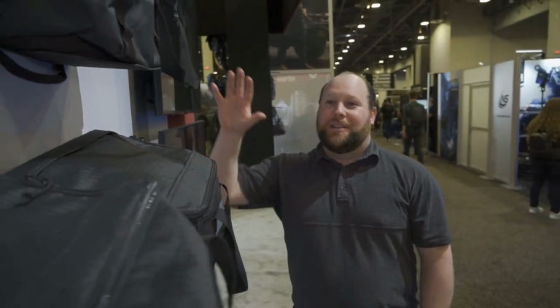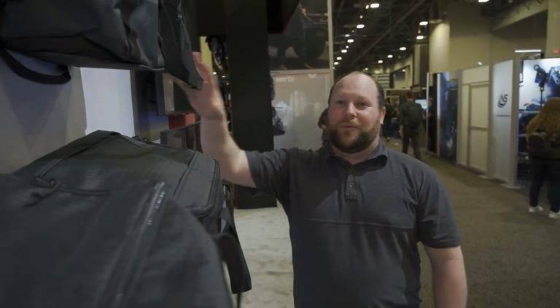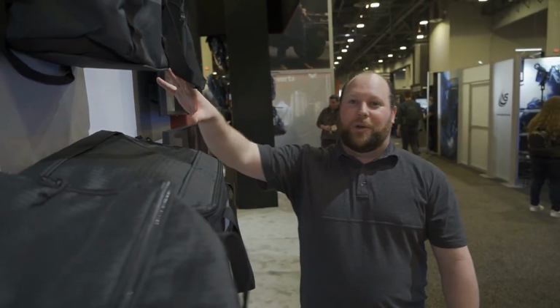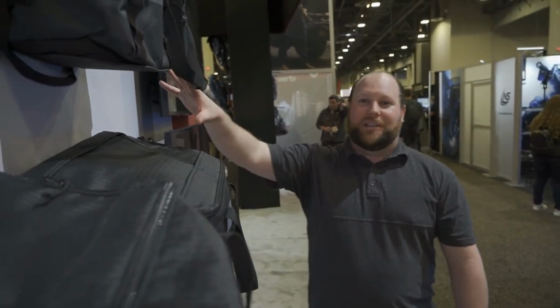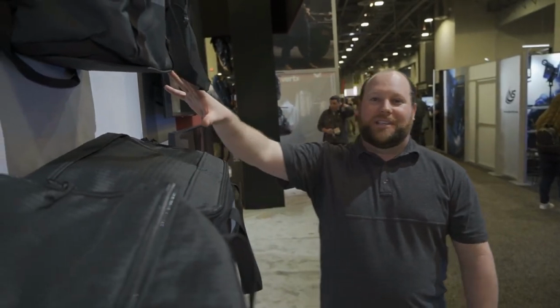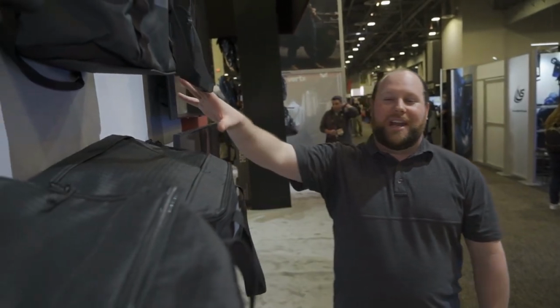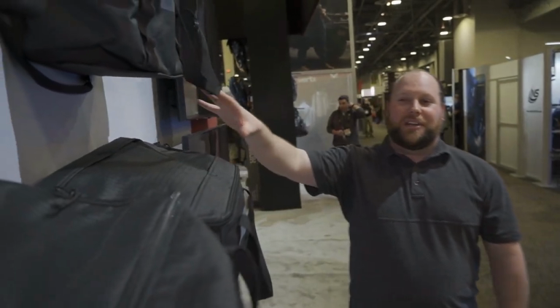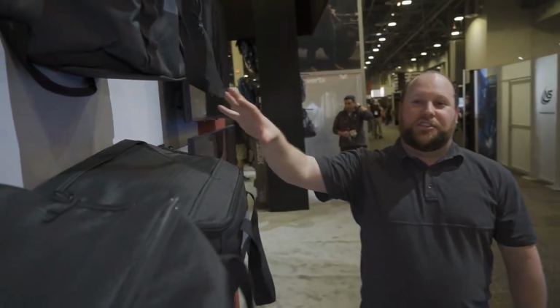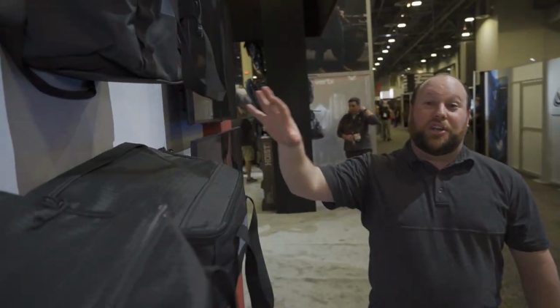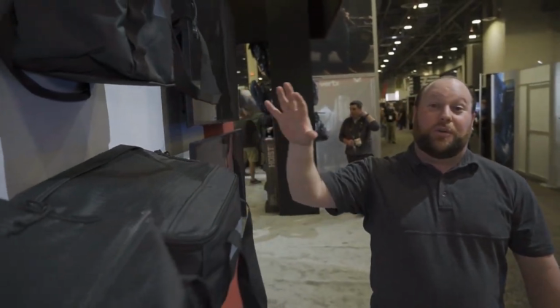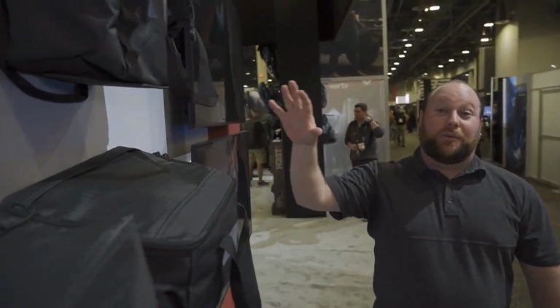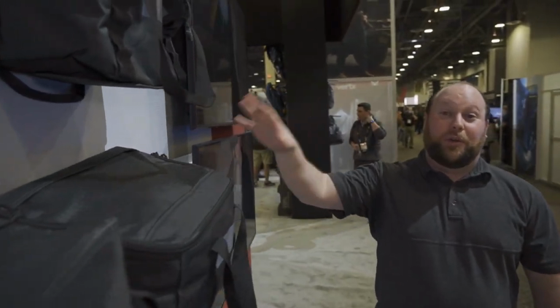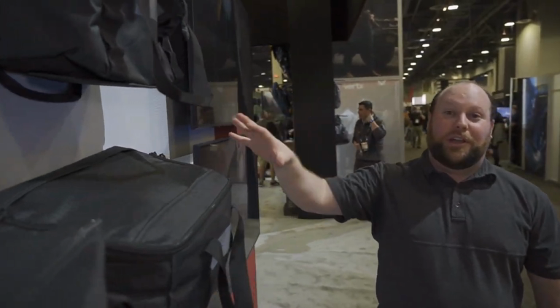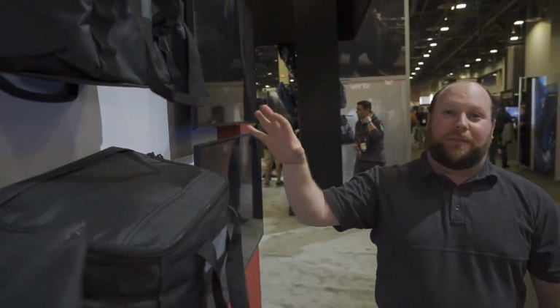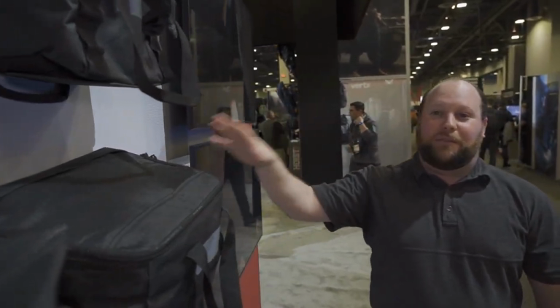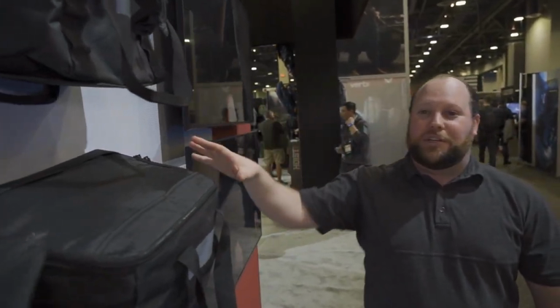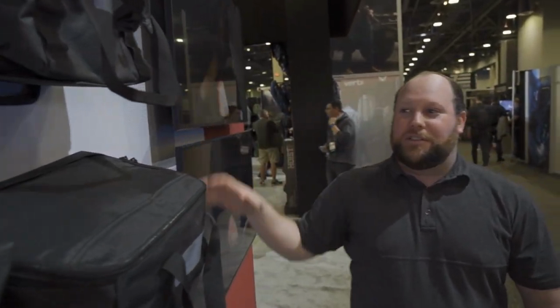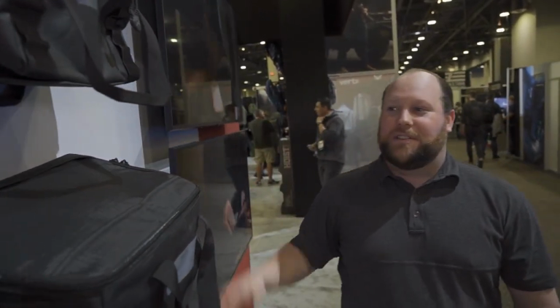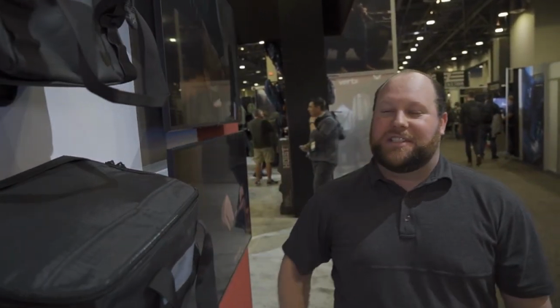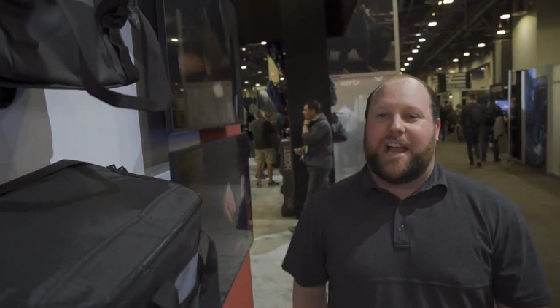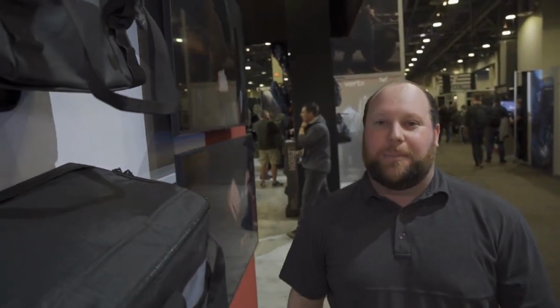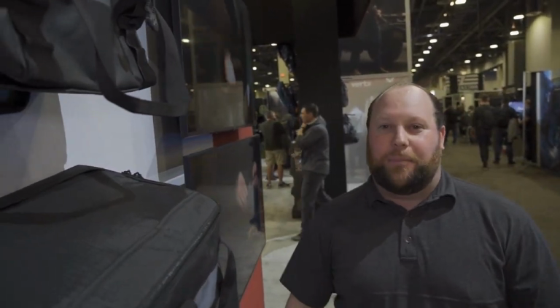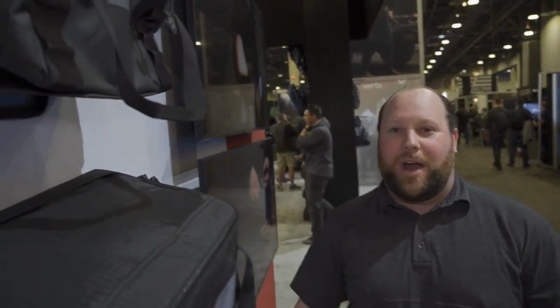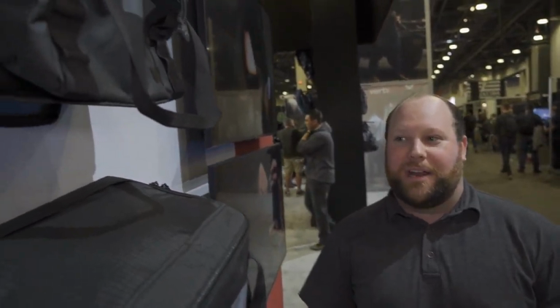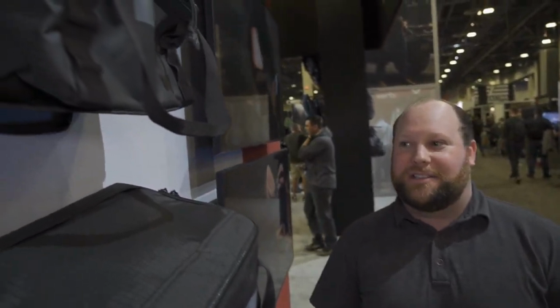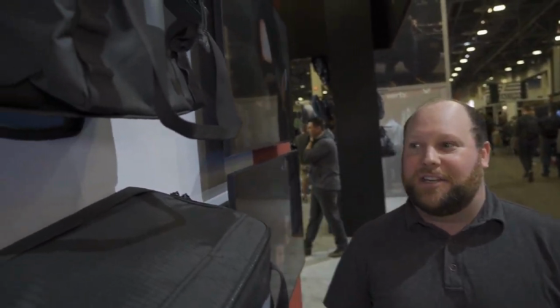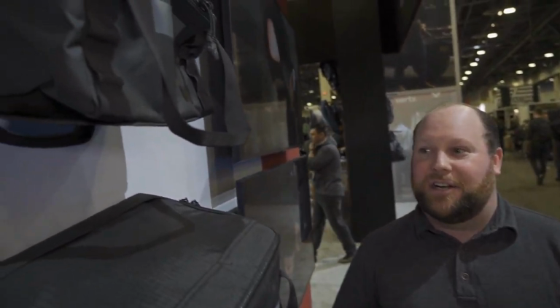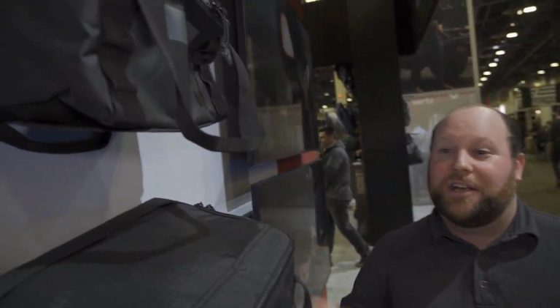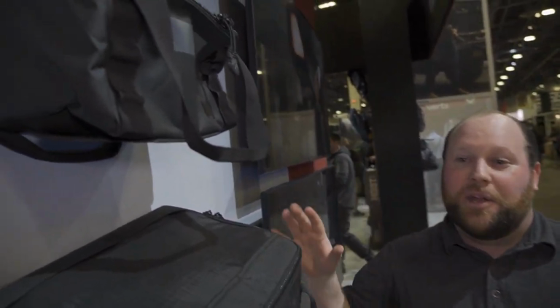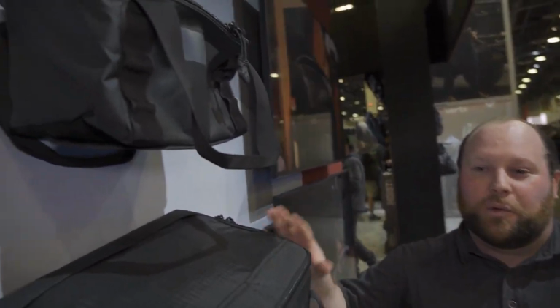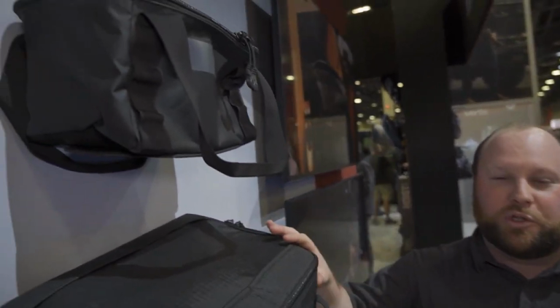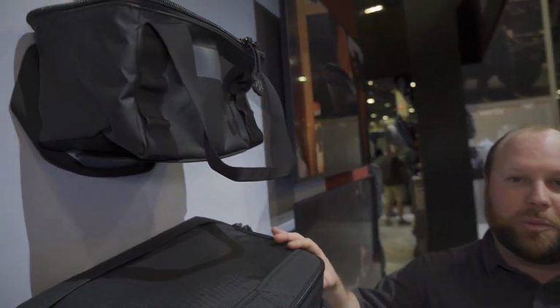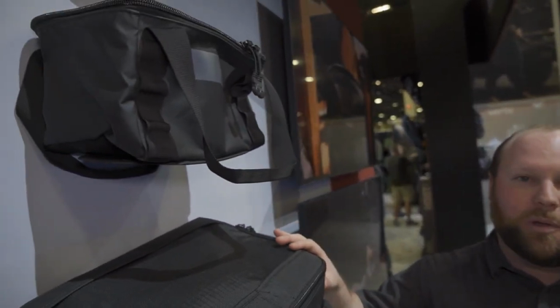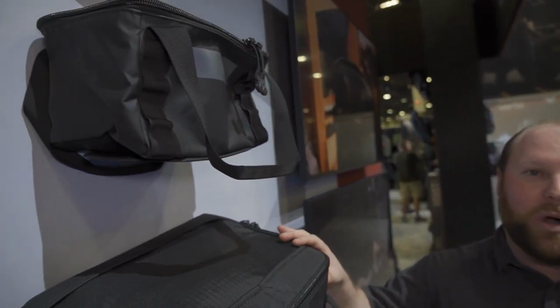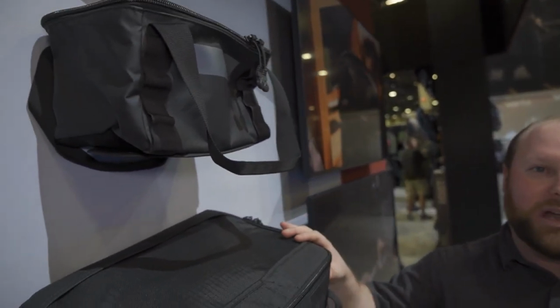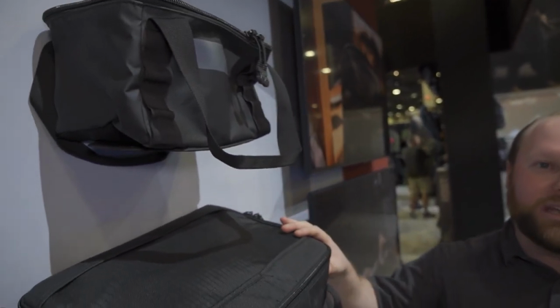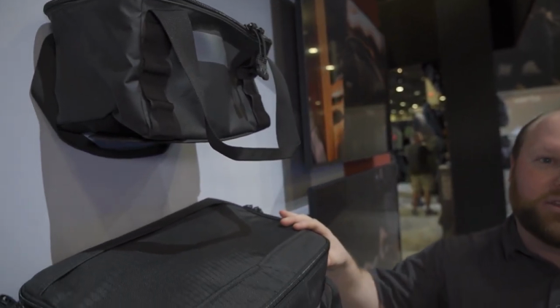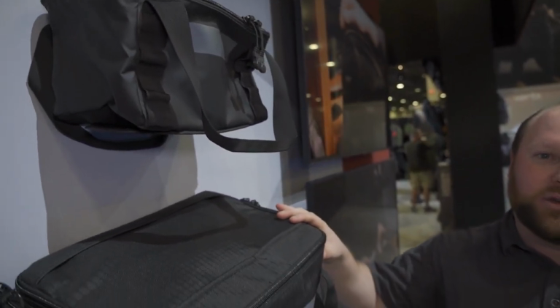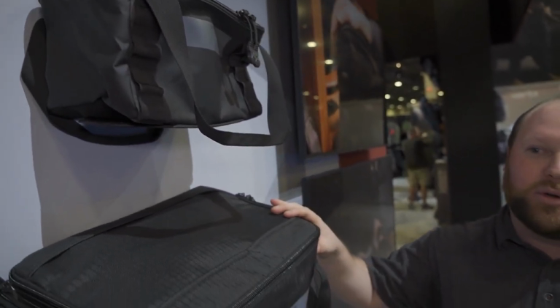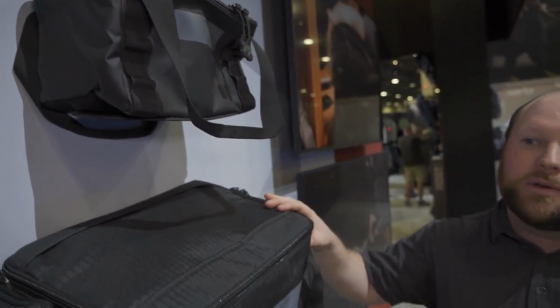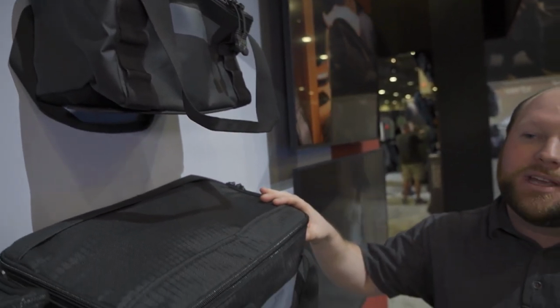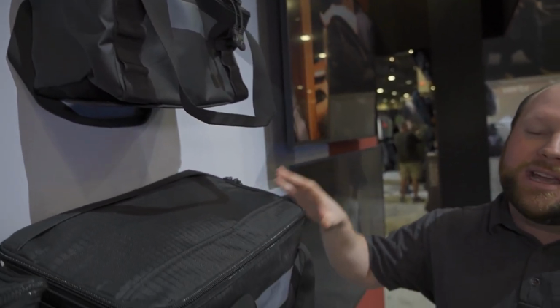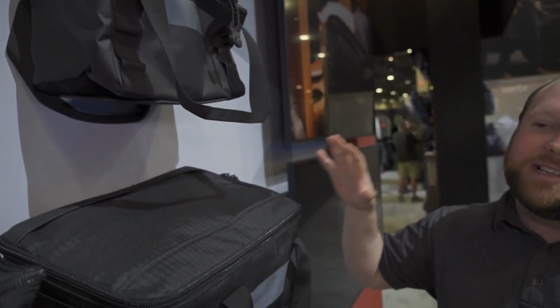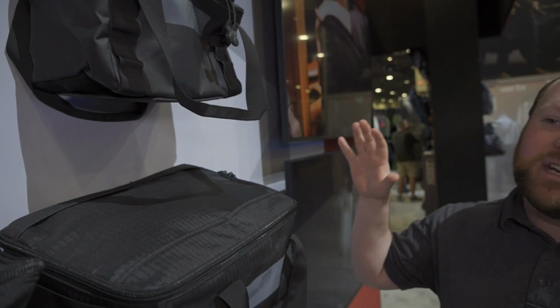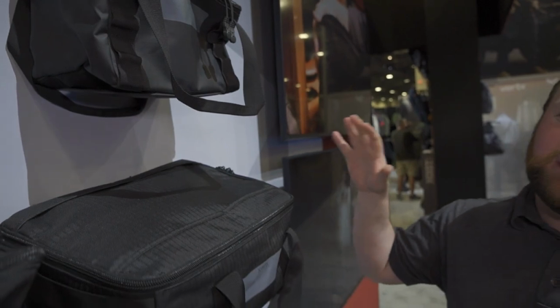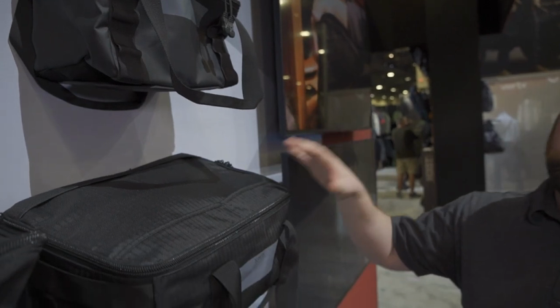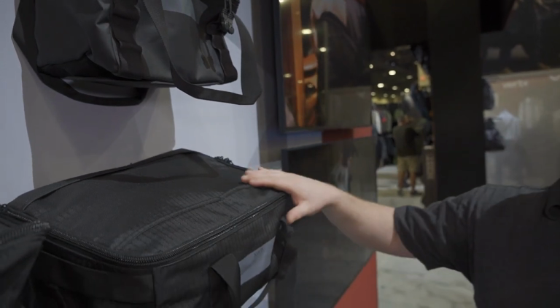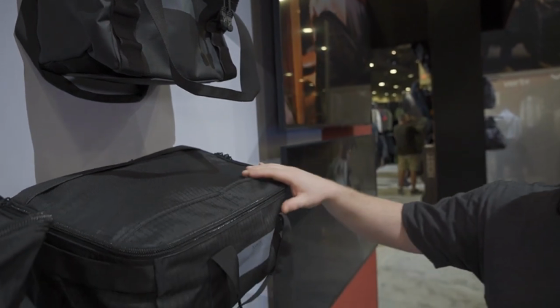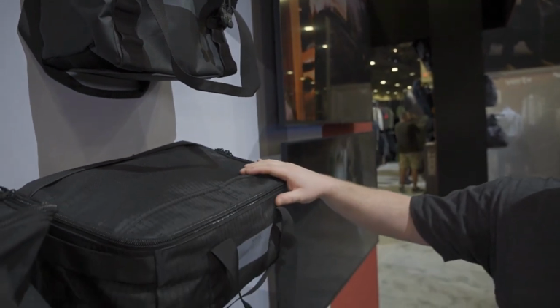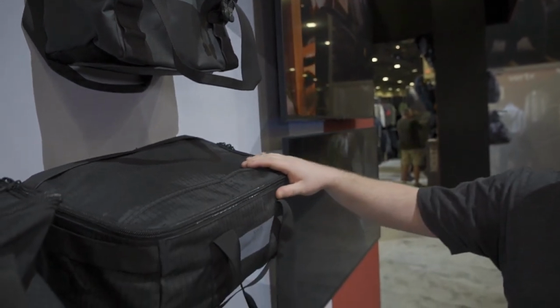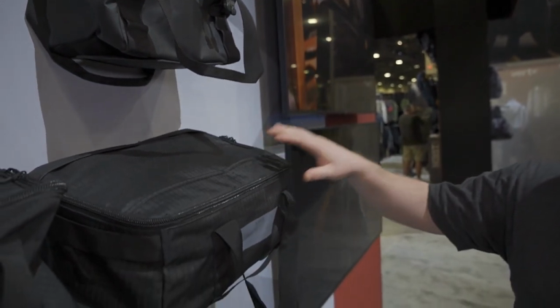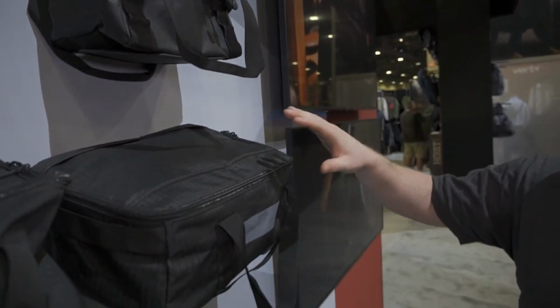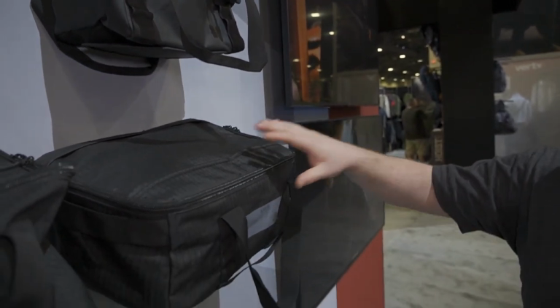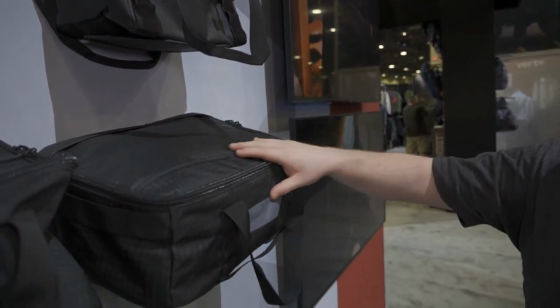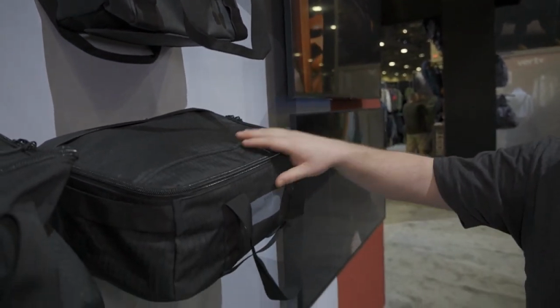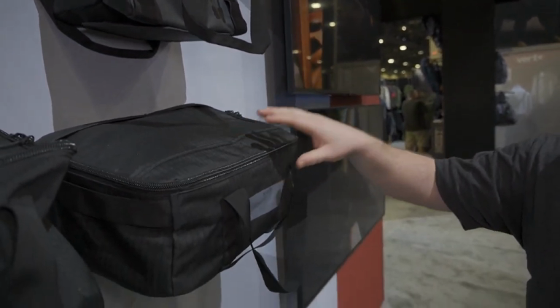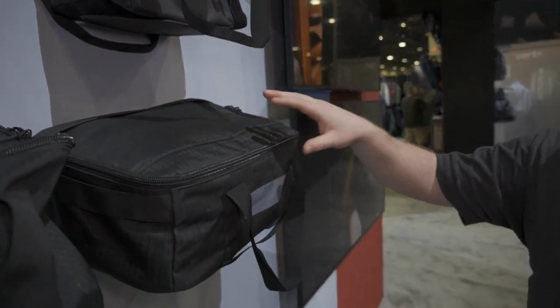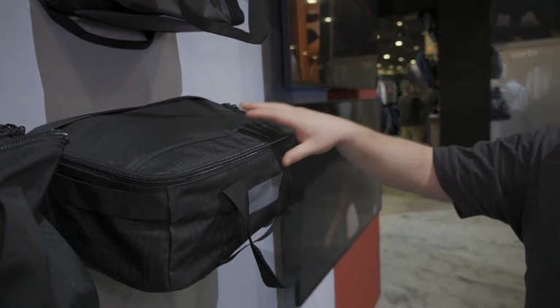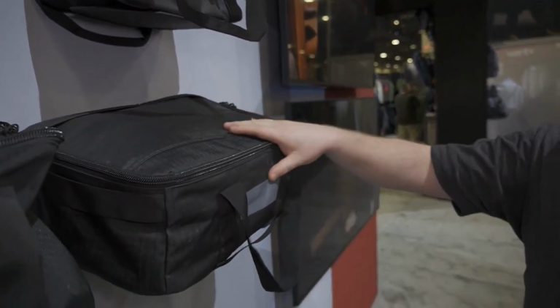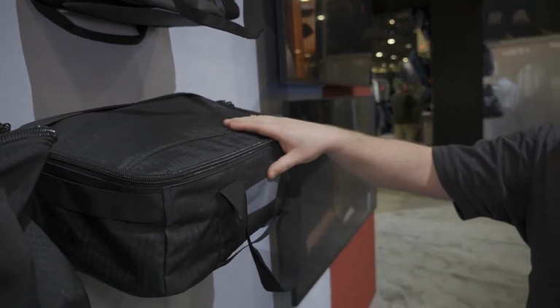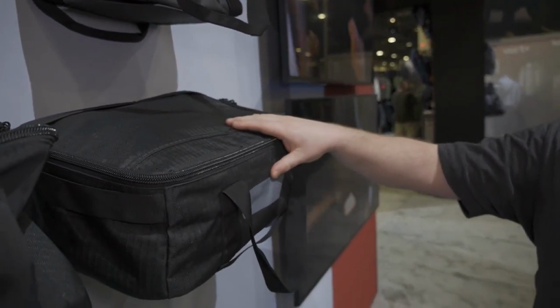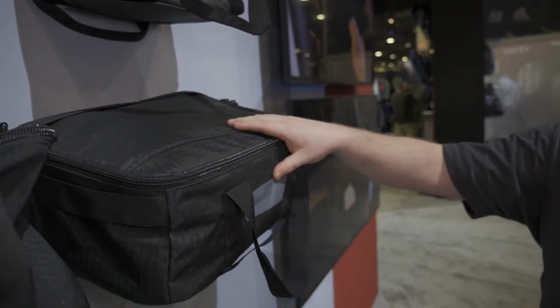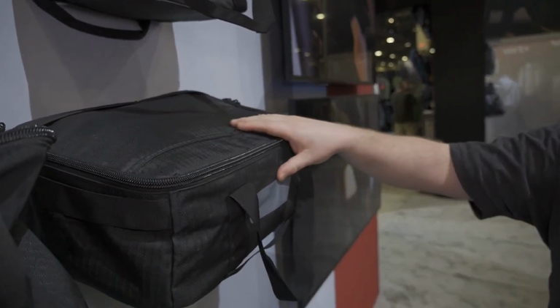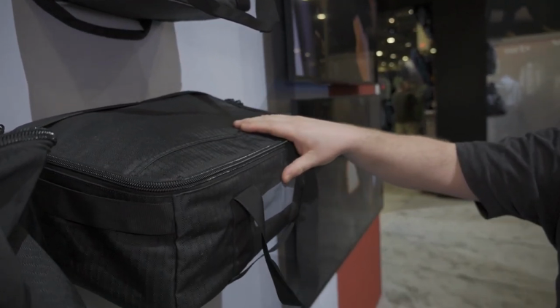We're excited to show really a first-of-its-kind product here, which we'll be walking through. It's our VTAC stackable storage cube.